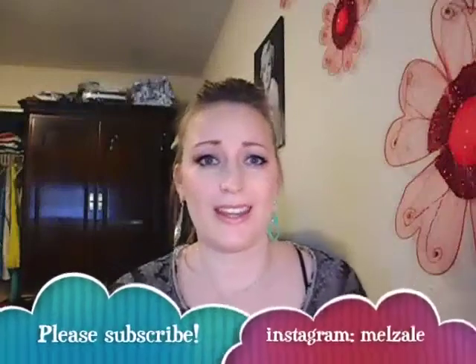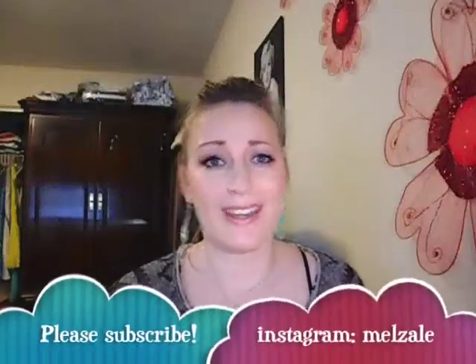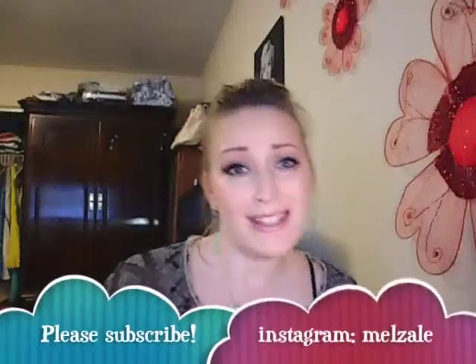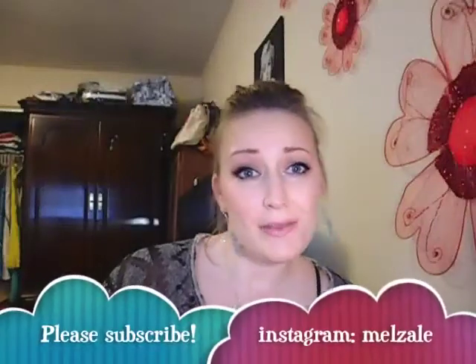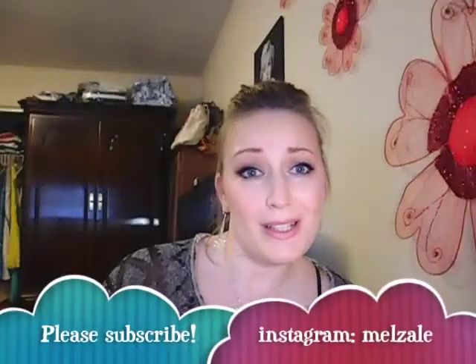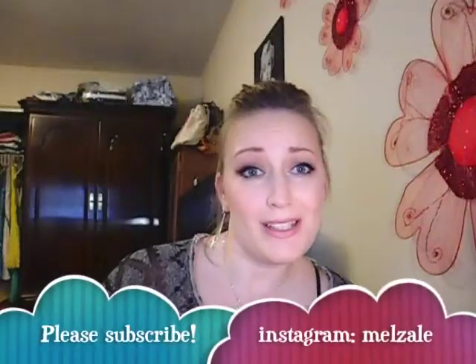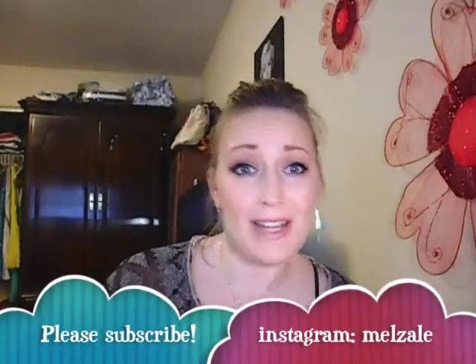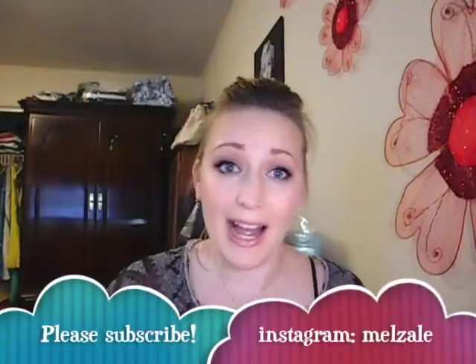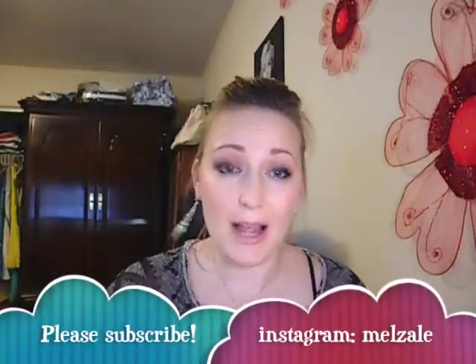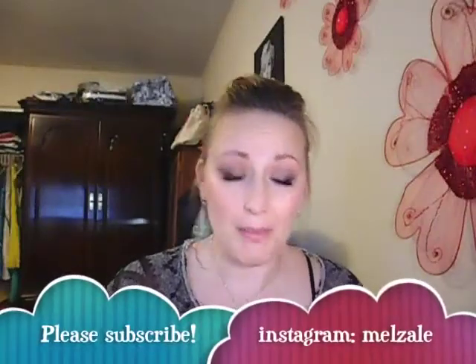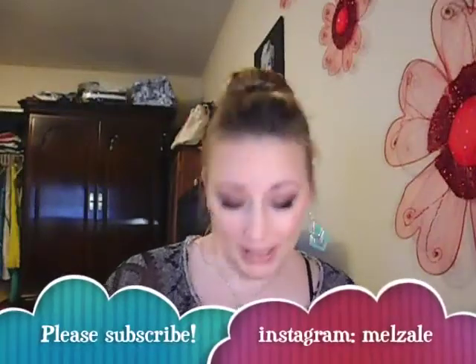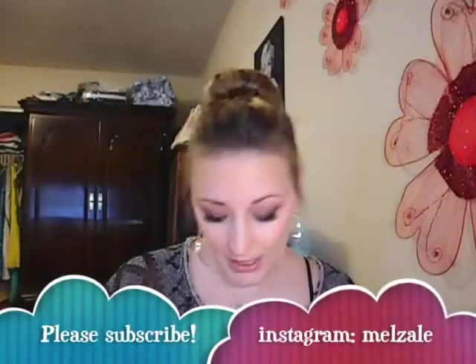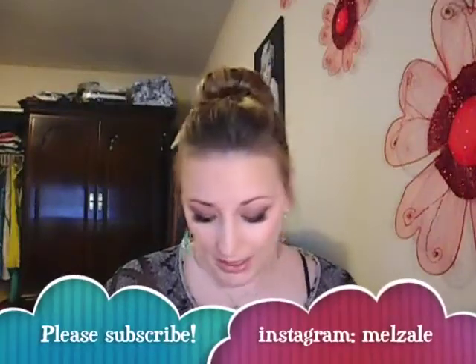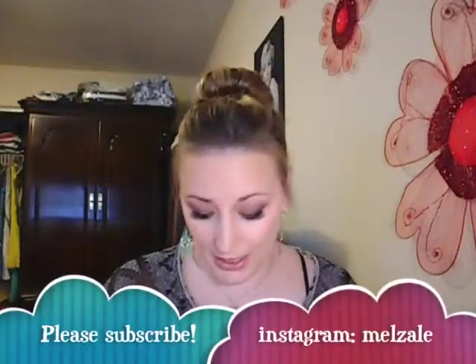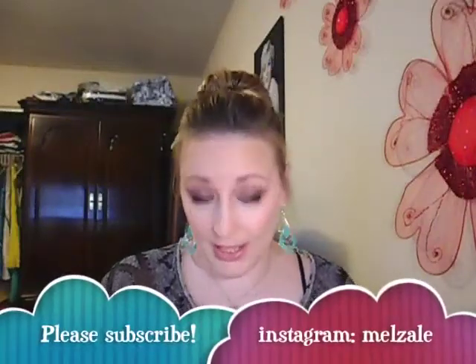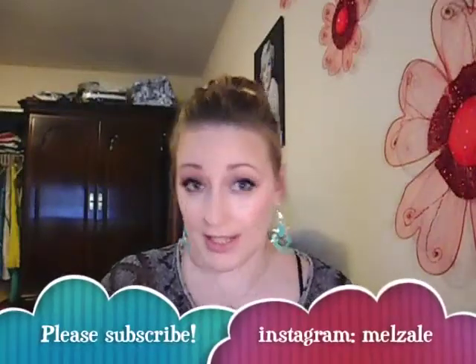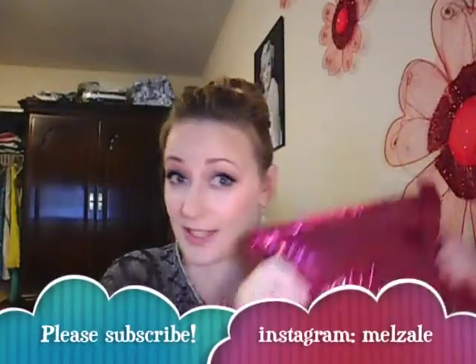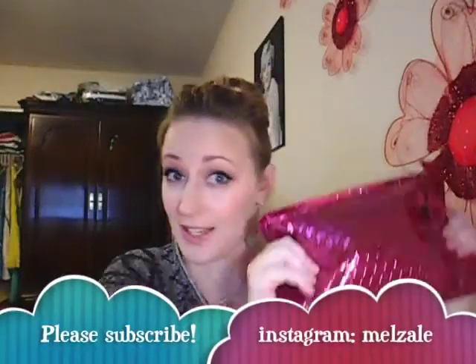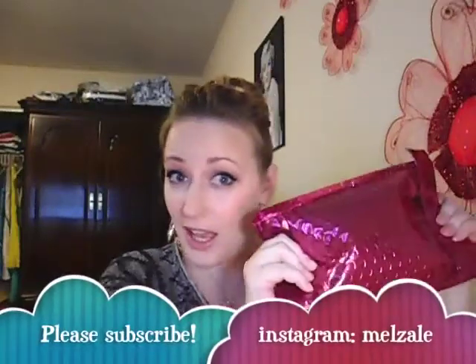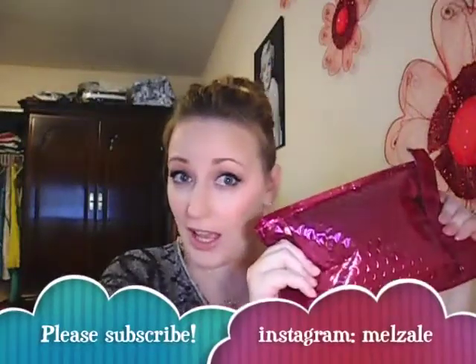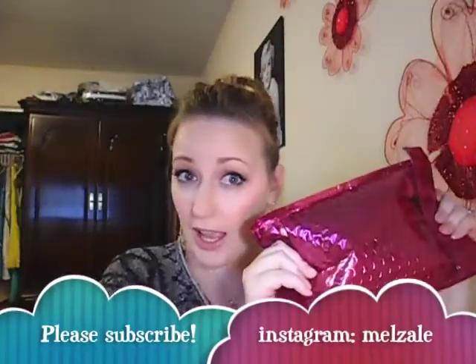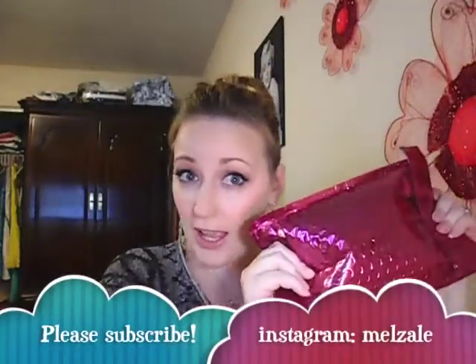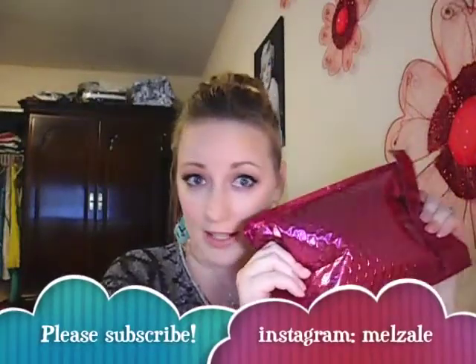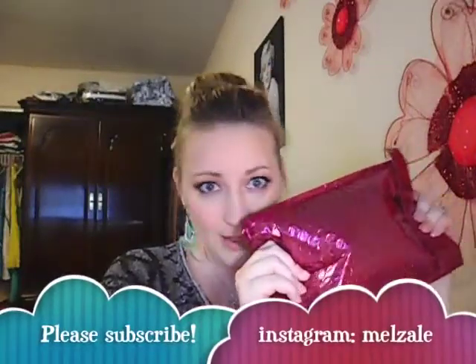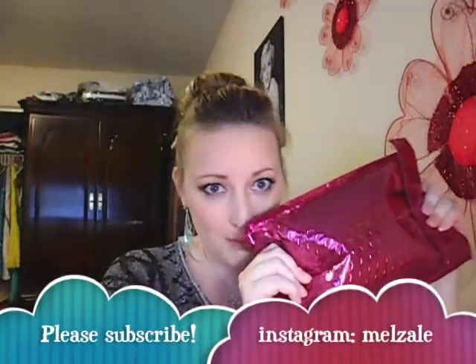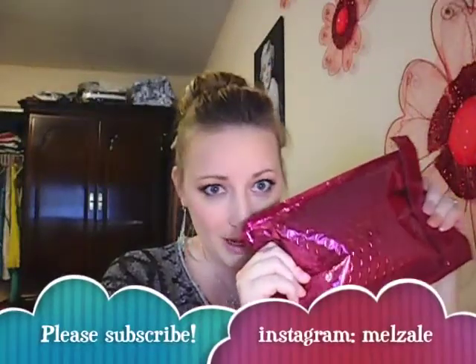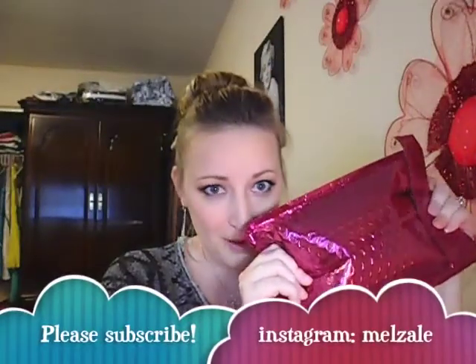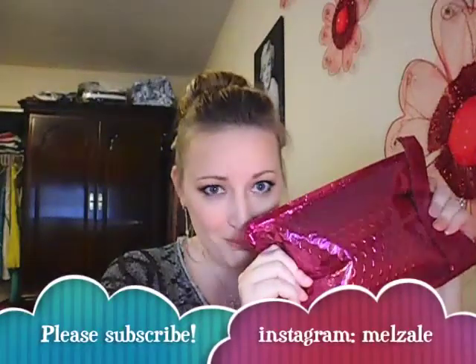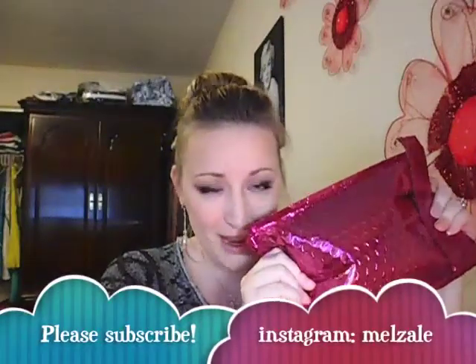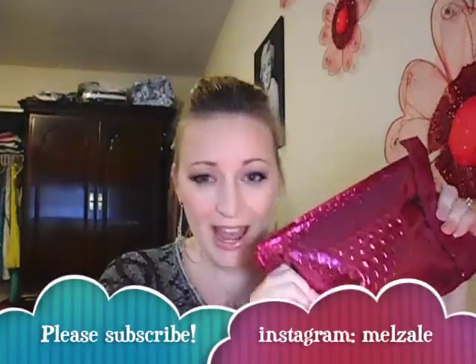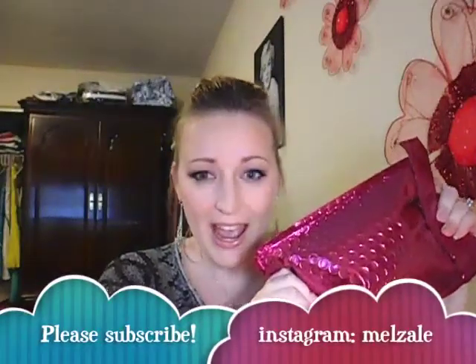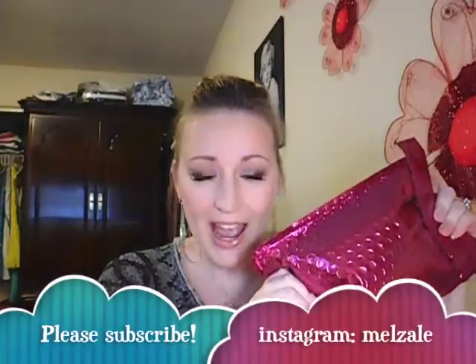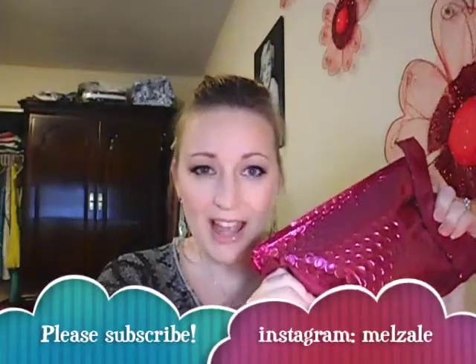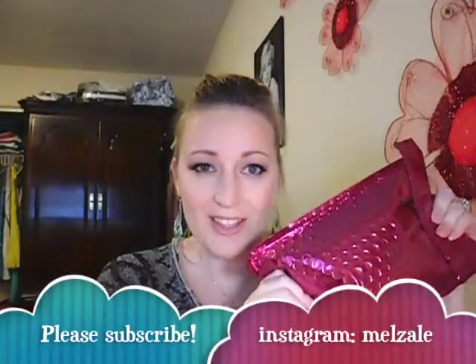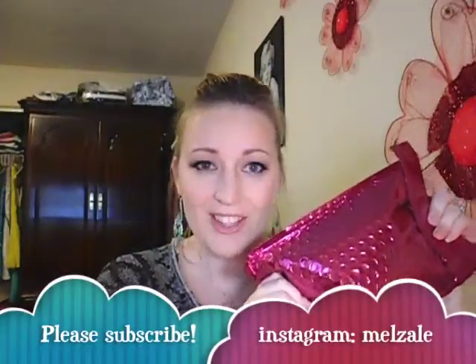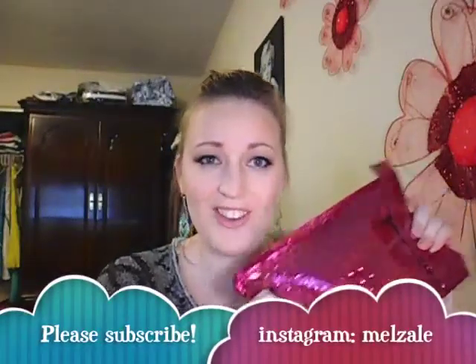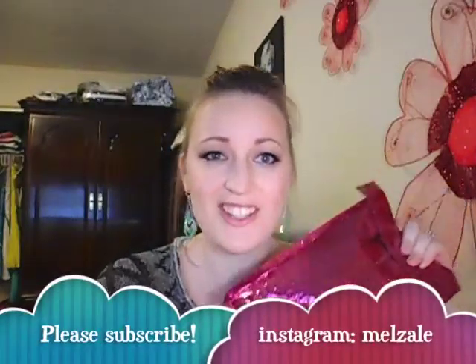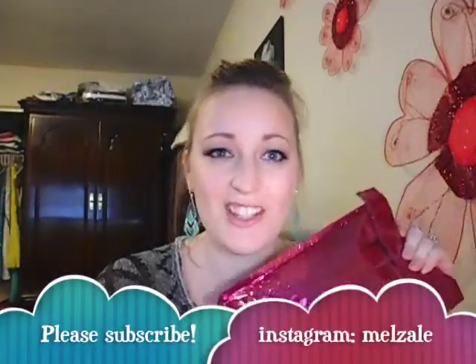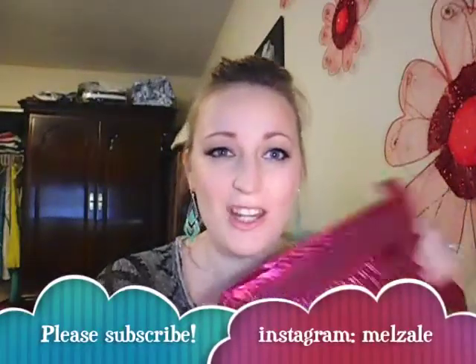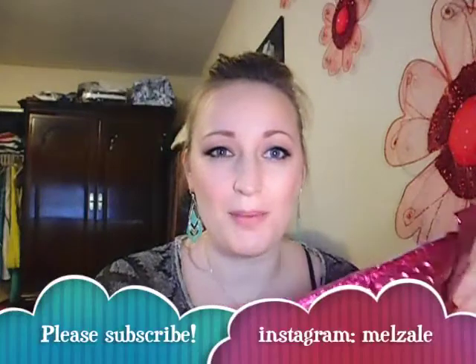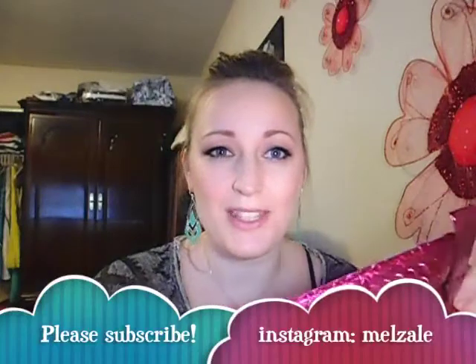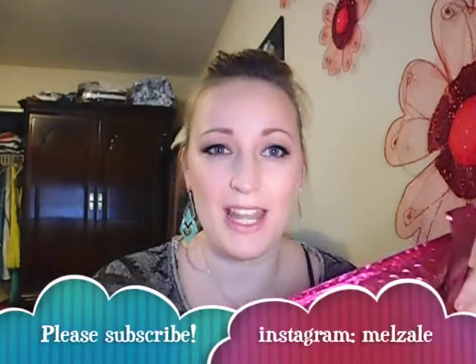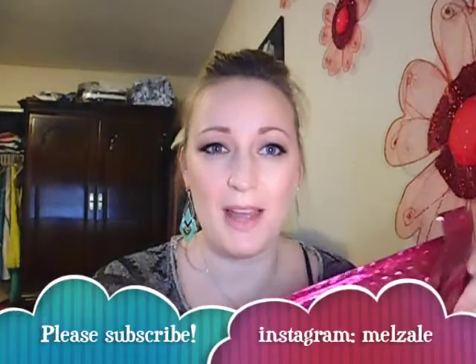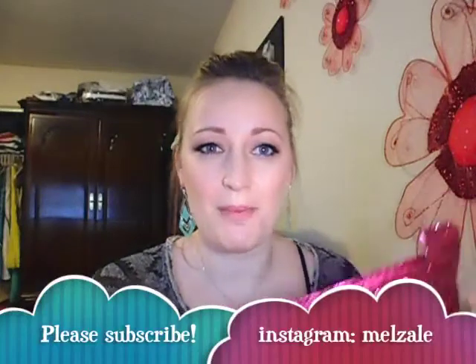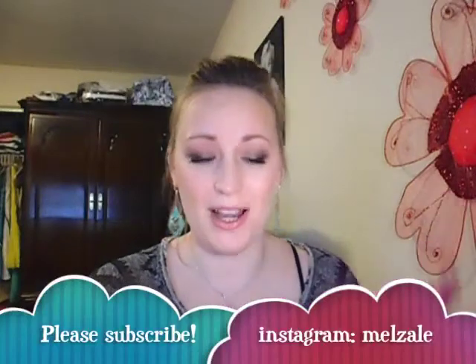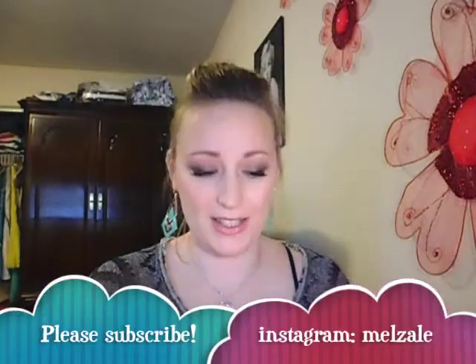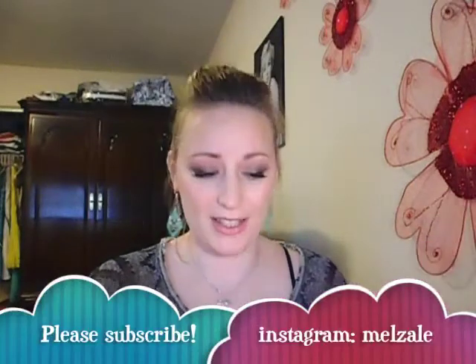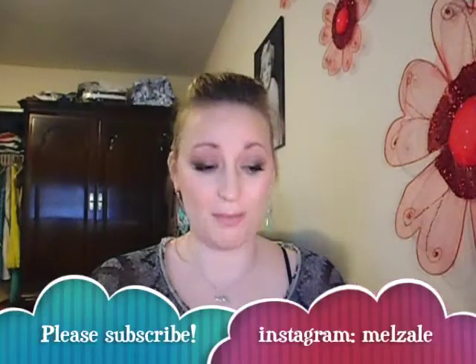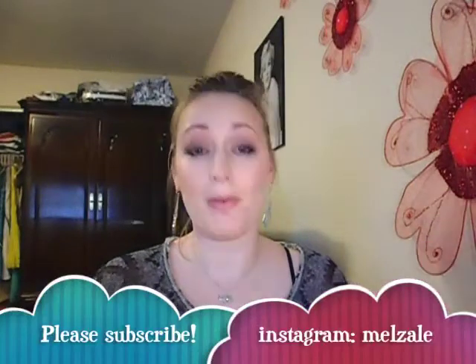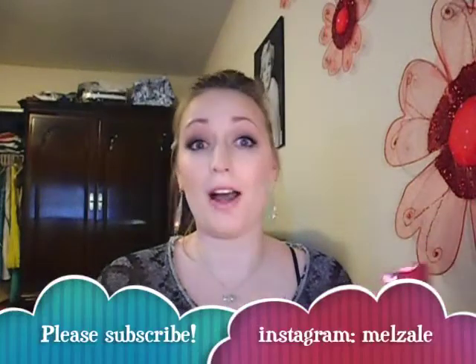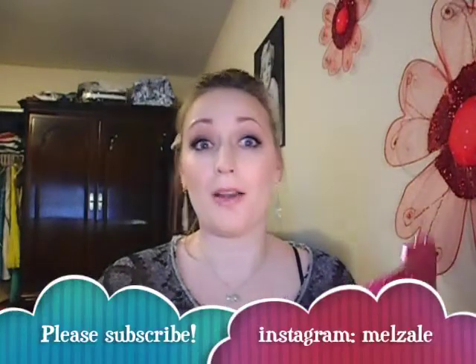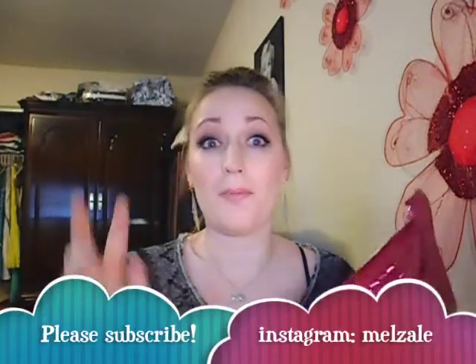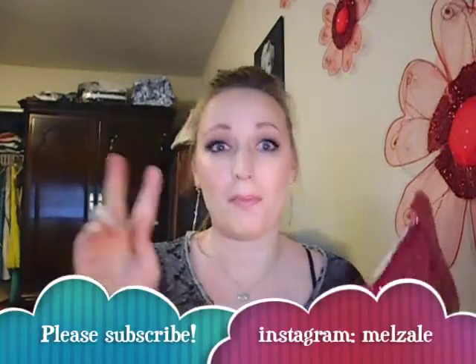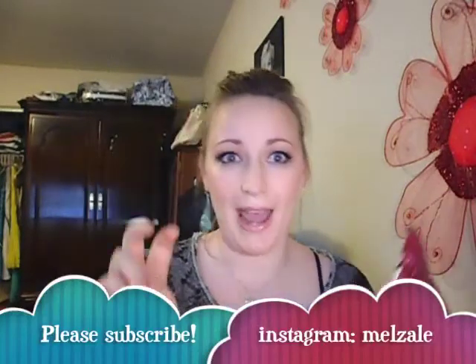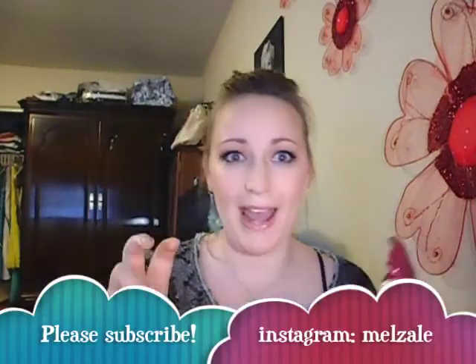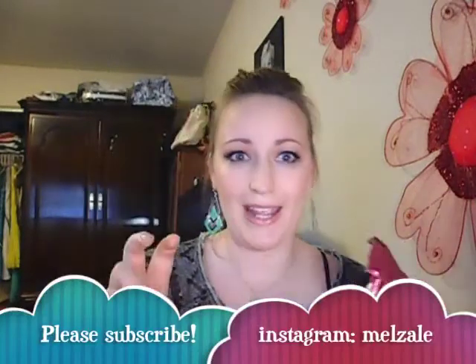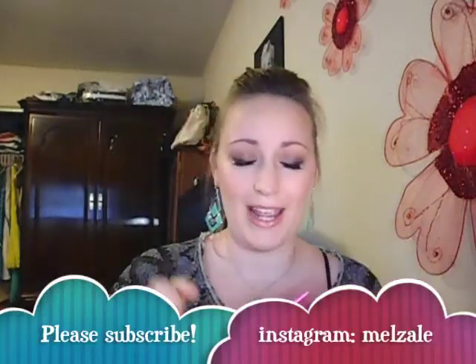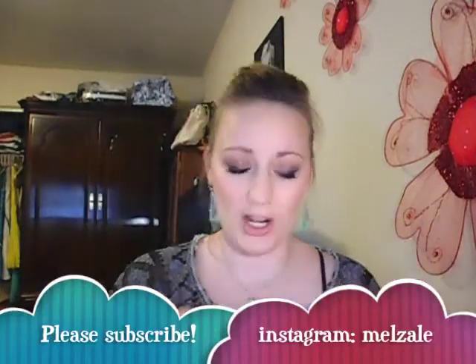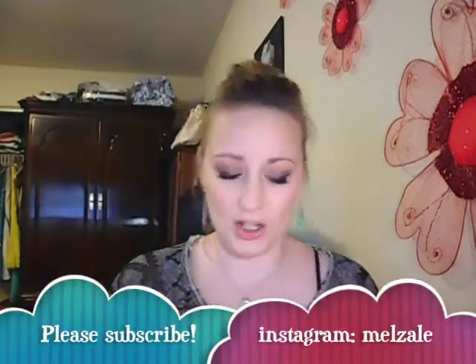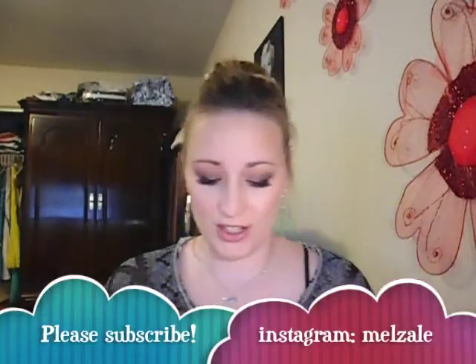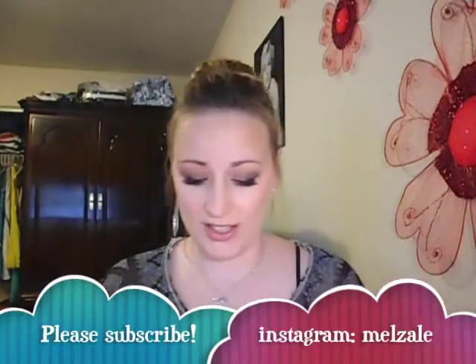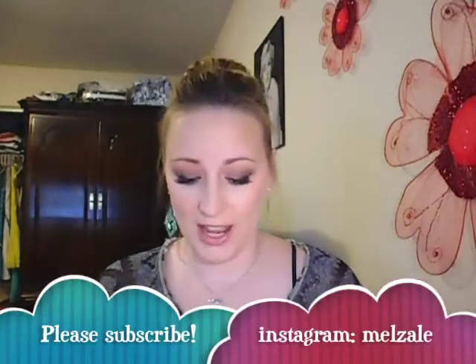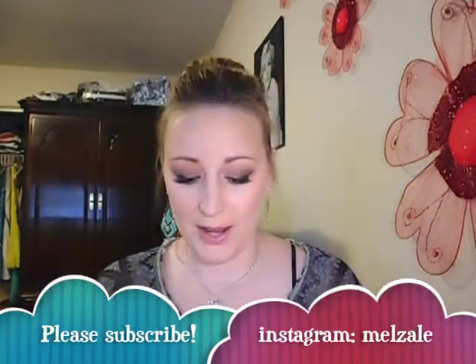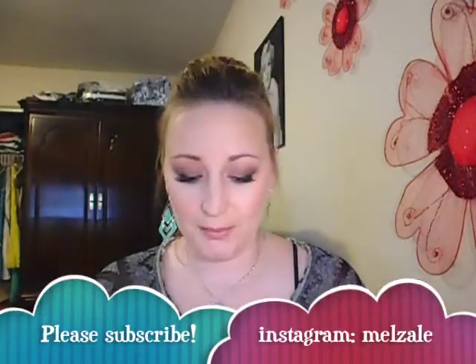Guess what time it is? It's the pink bag. So it's an Ipsy unbagging, I should say.